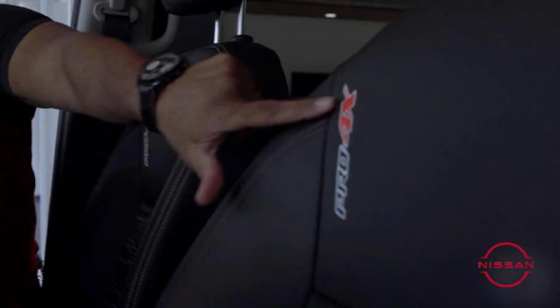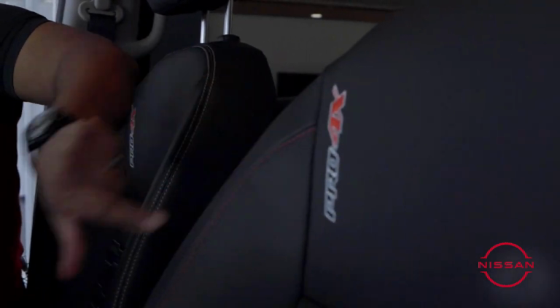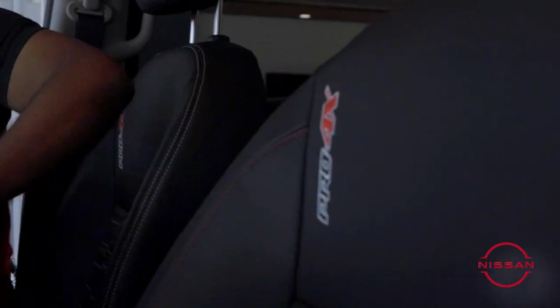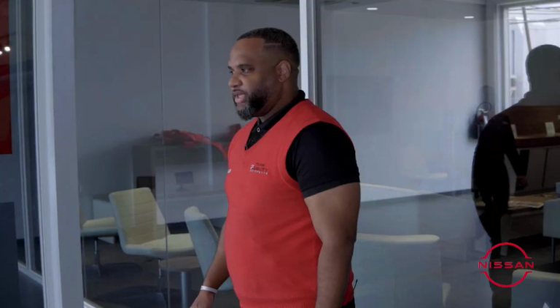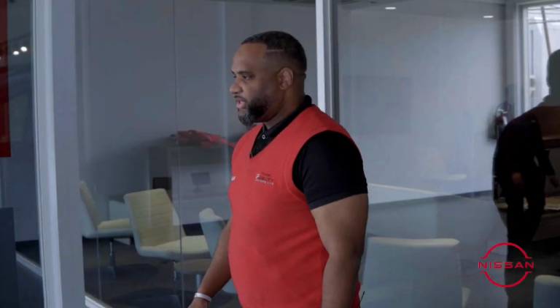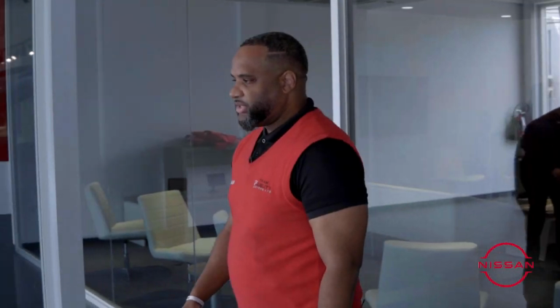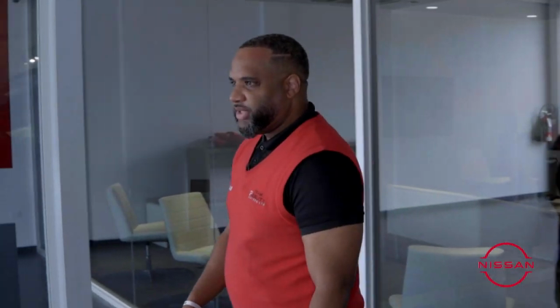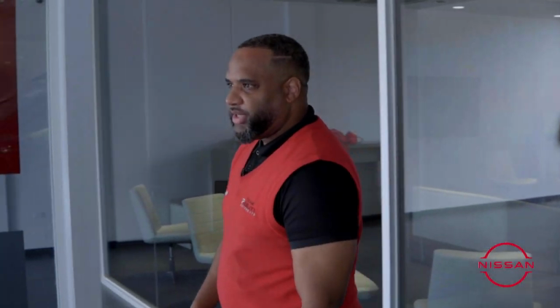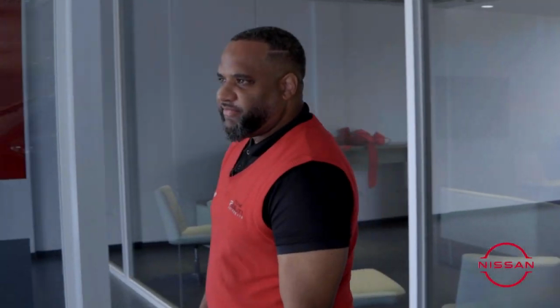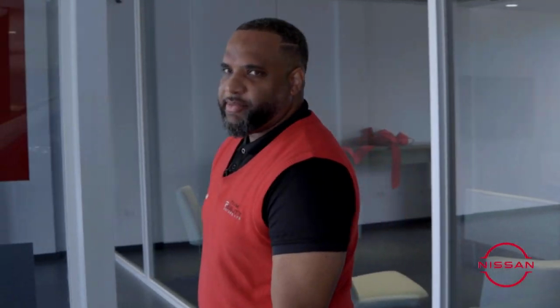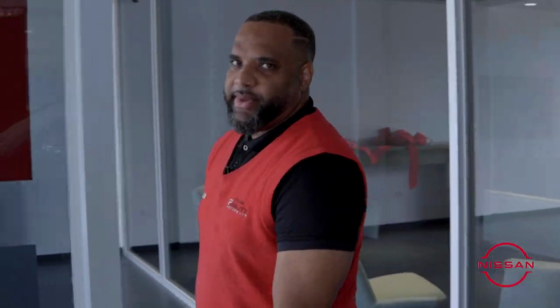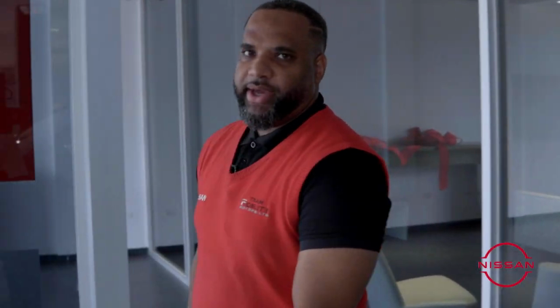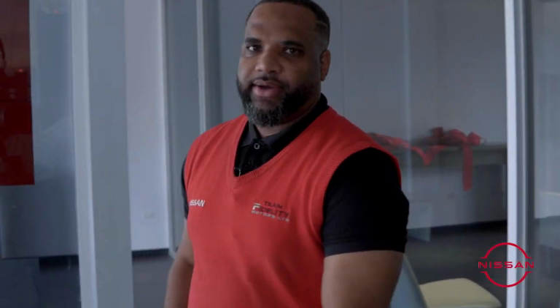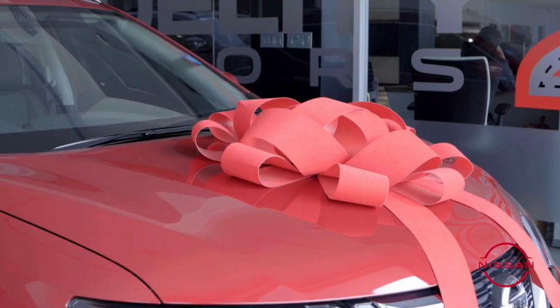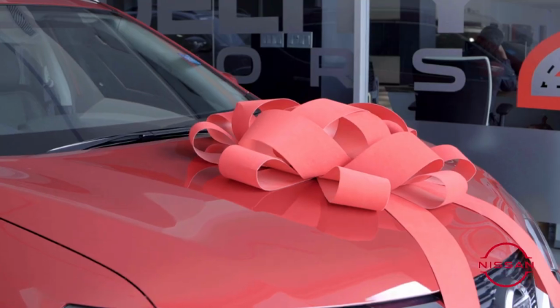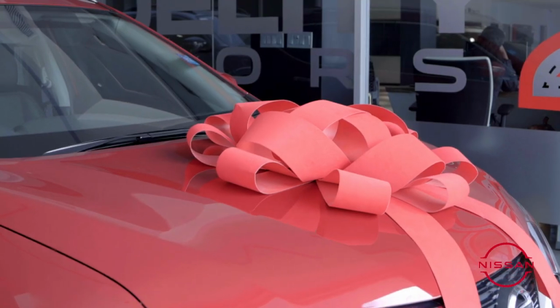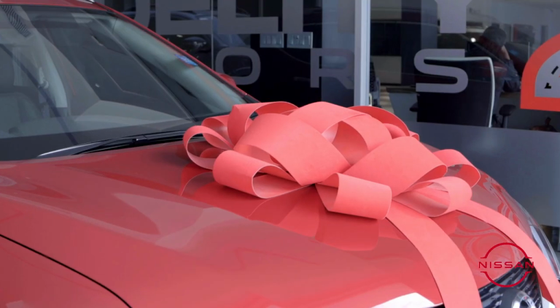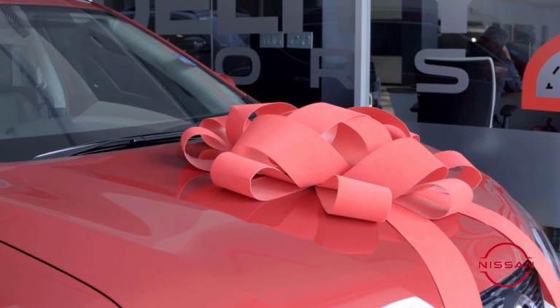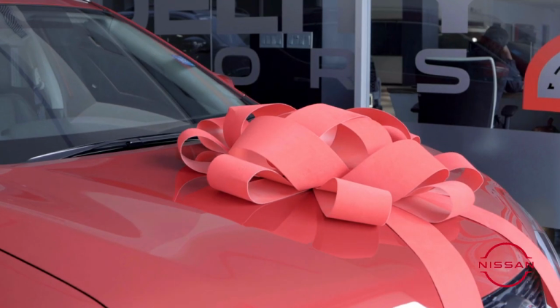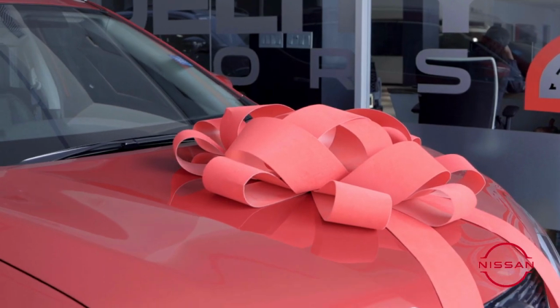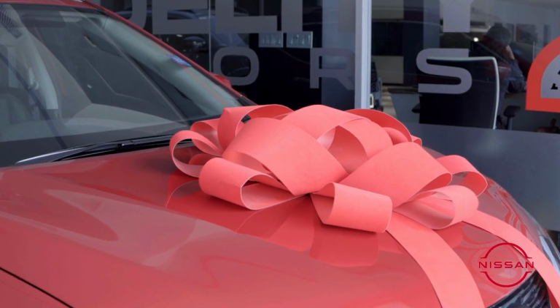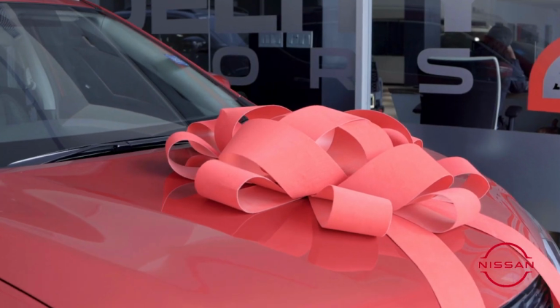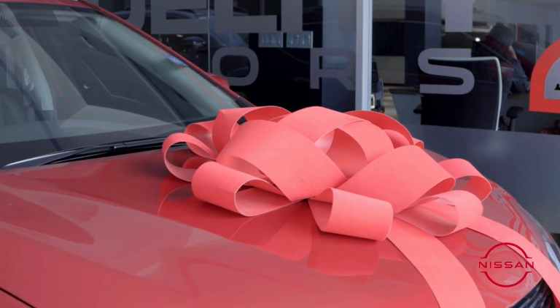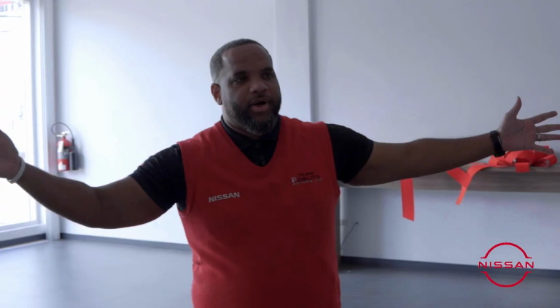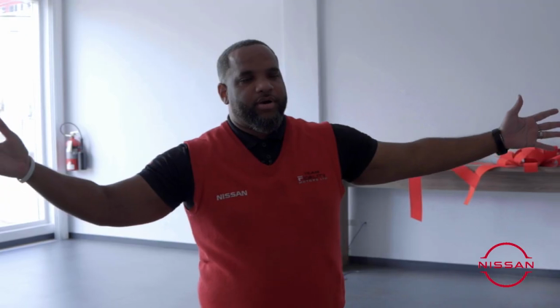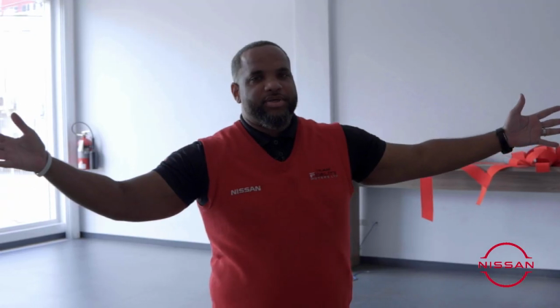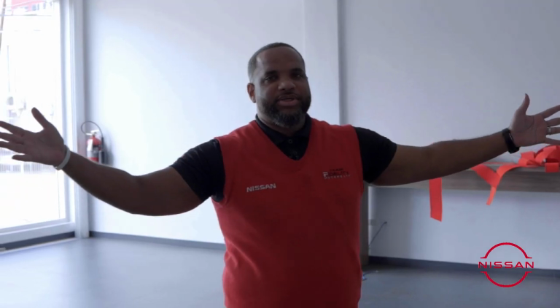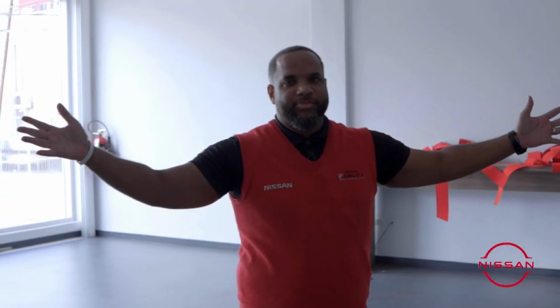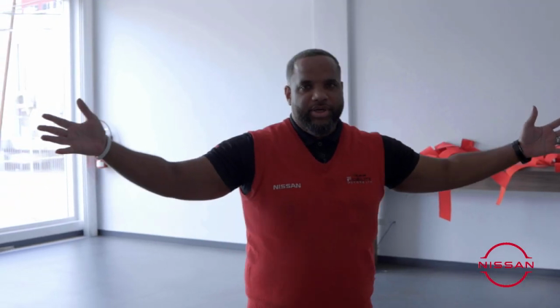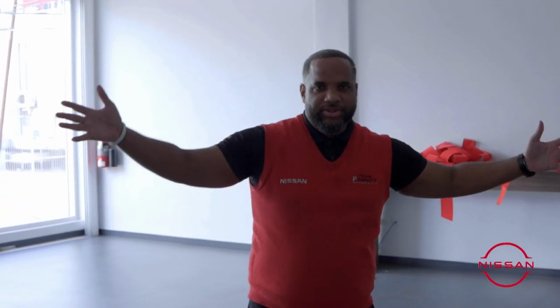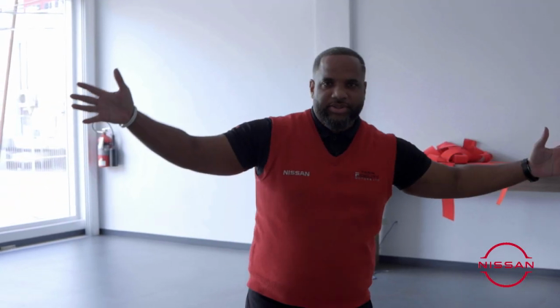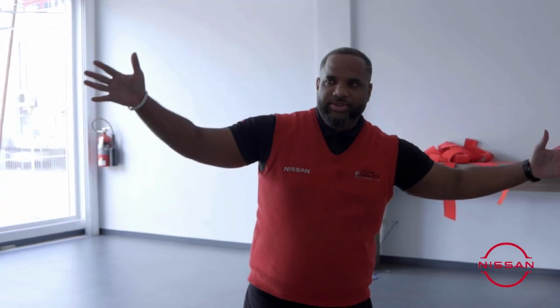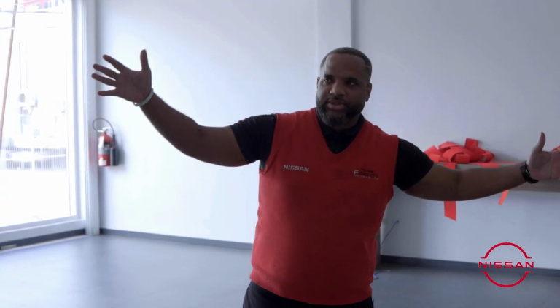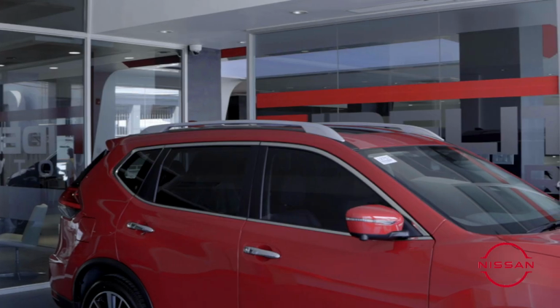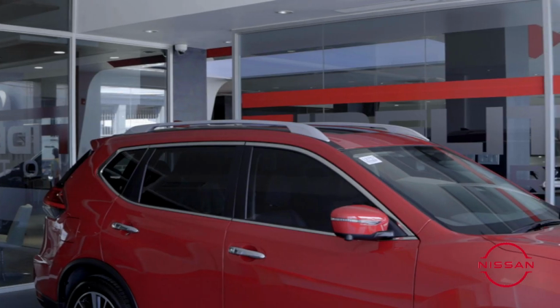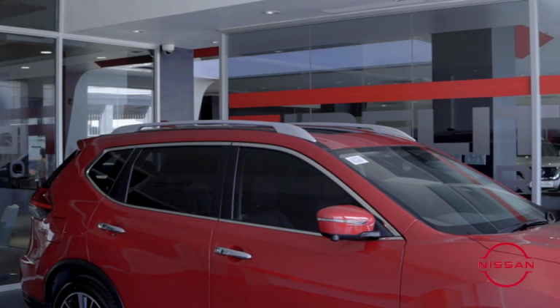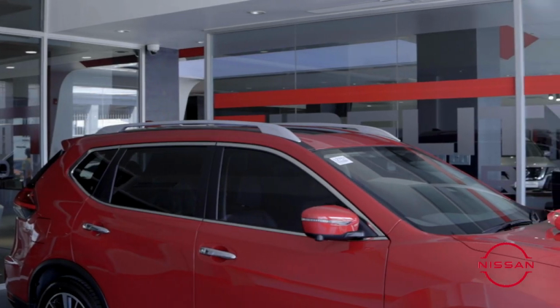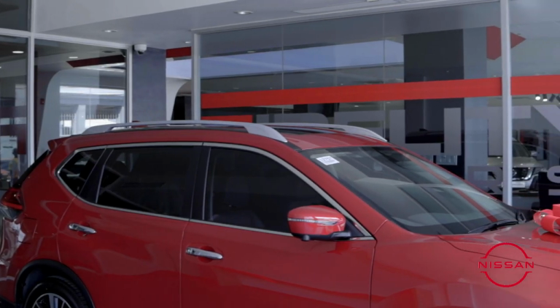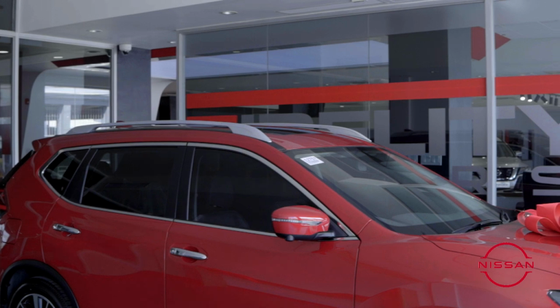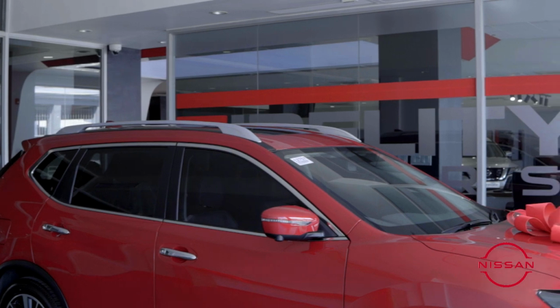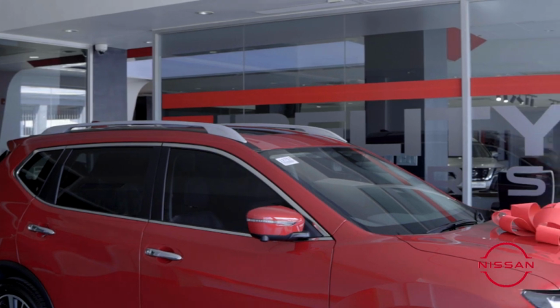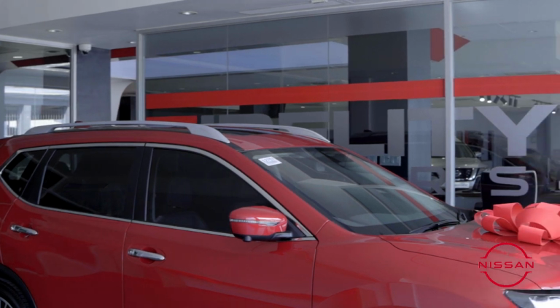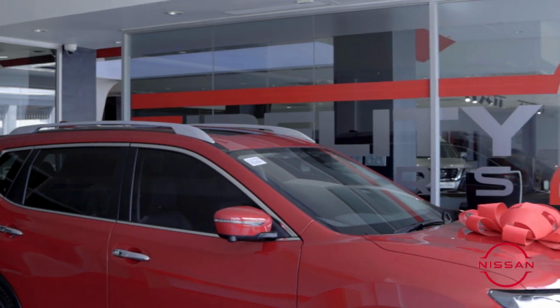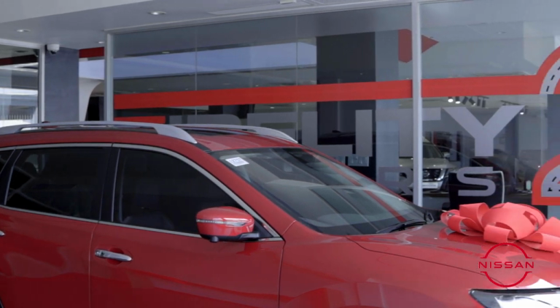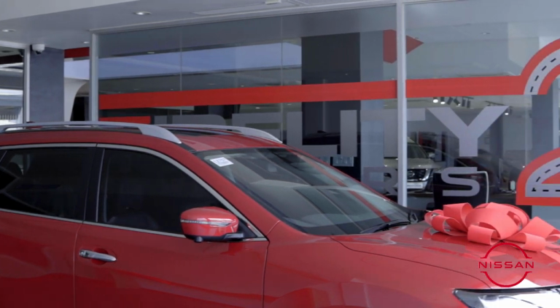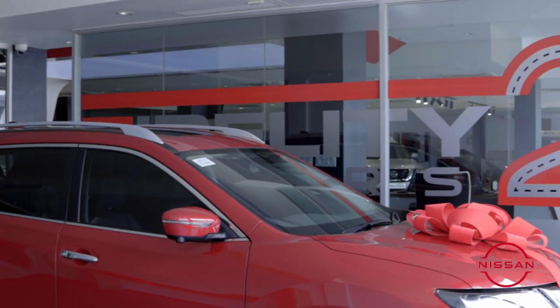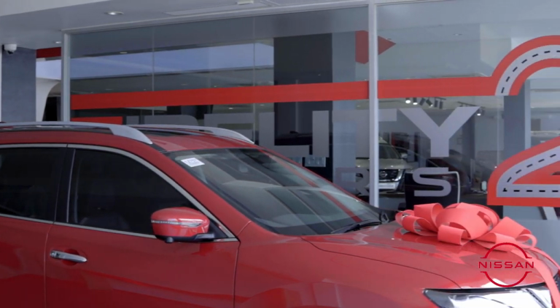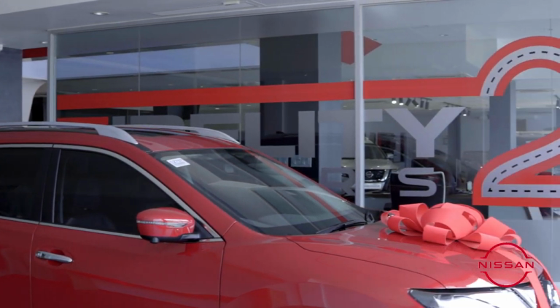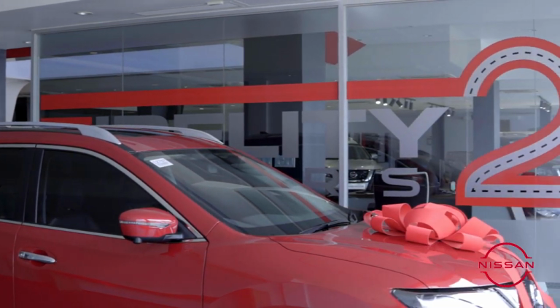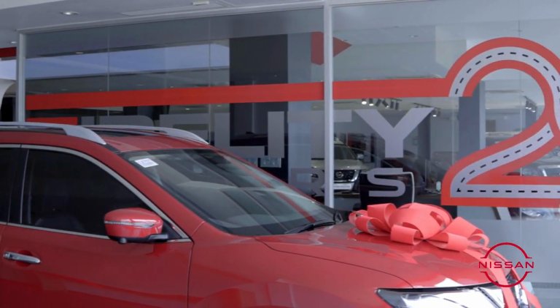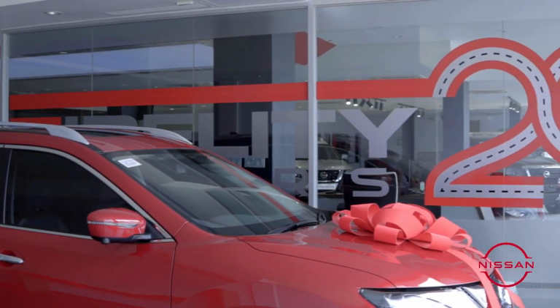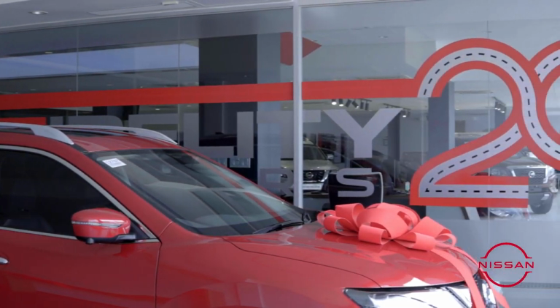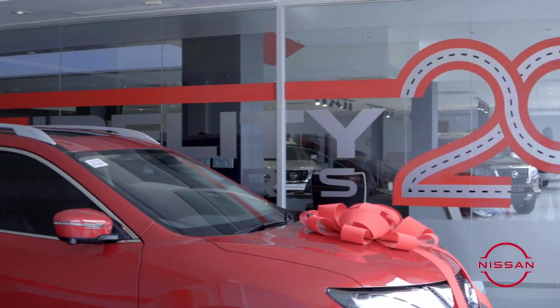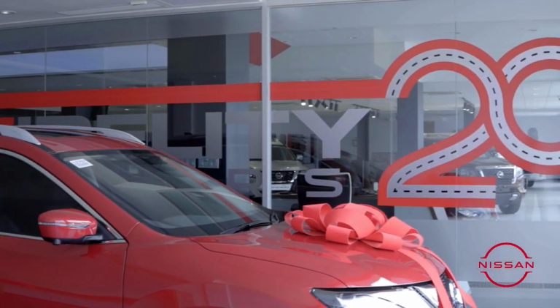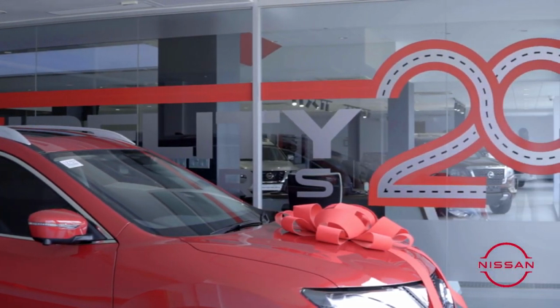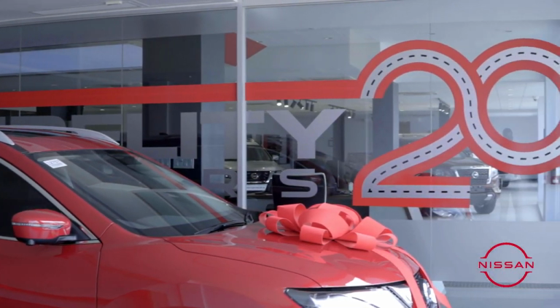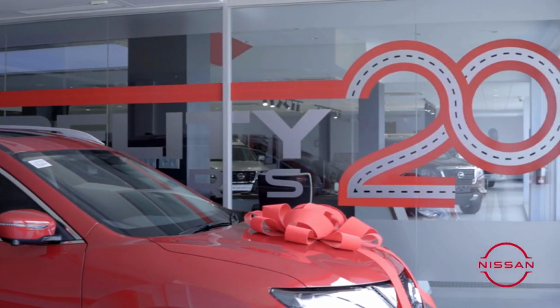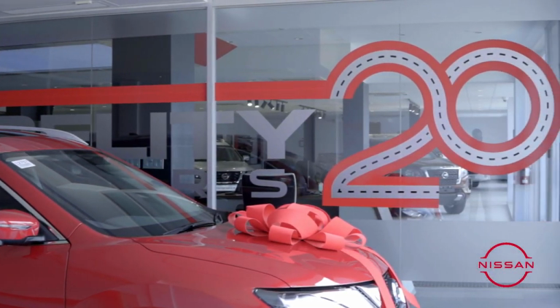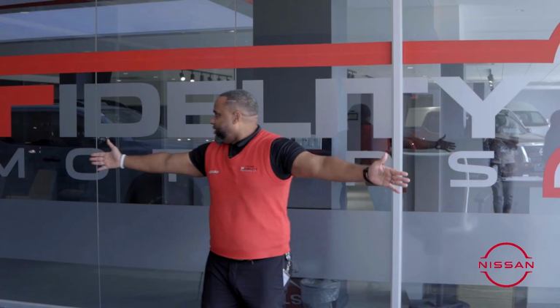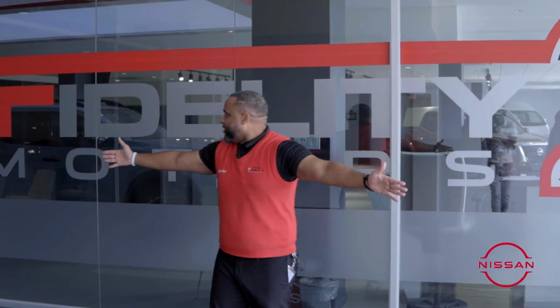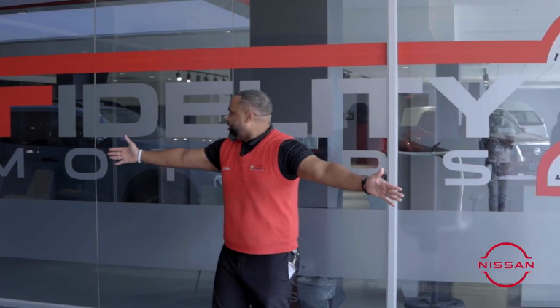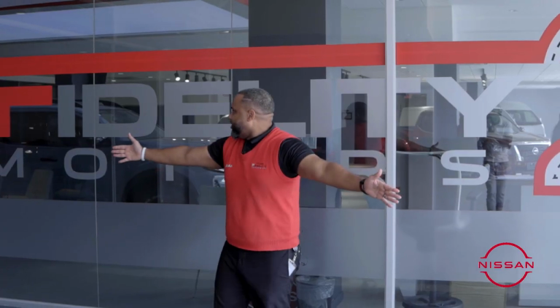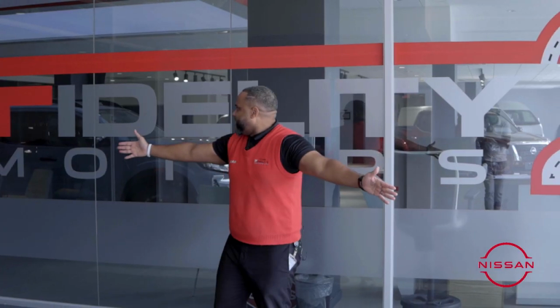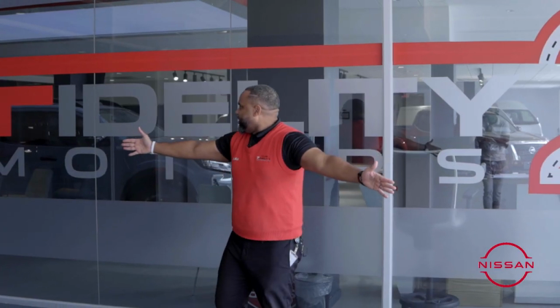This is the delivery bay. This is where we give our customers the number one delivery experience in Jamaica.